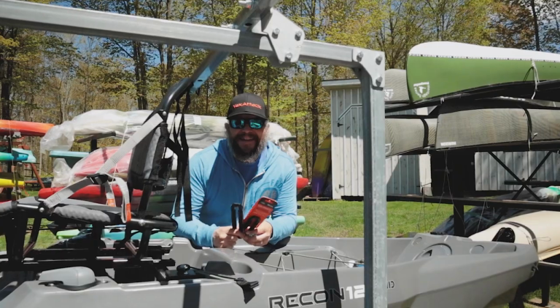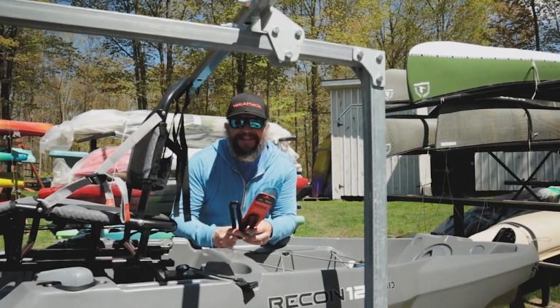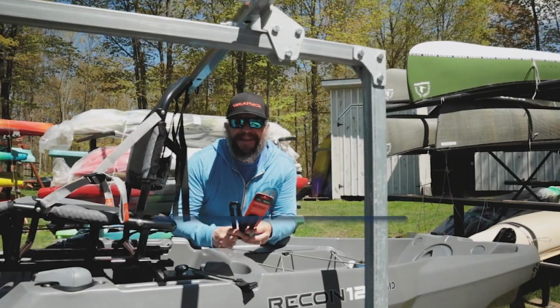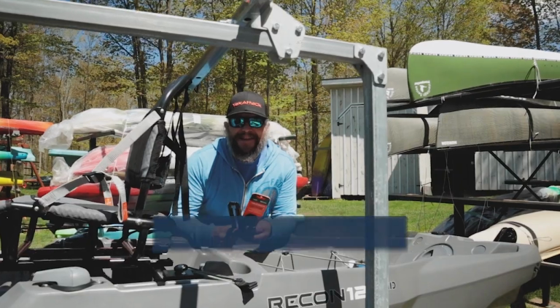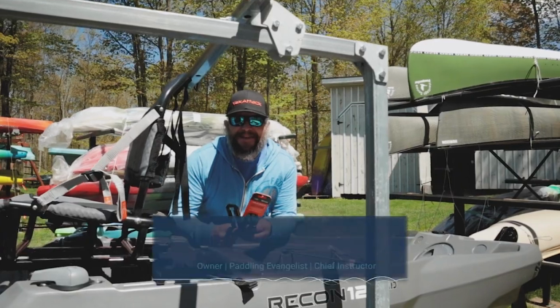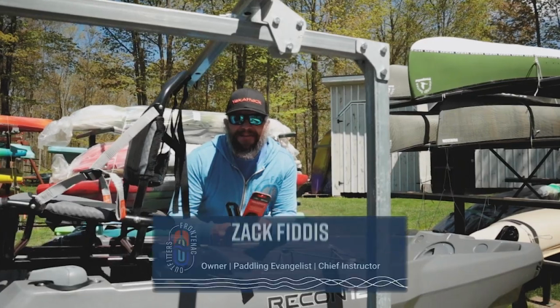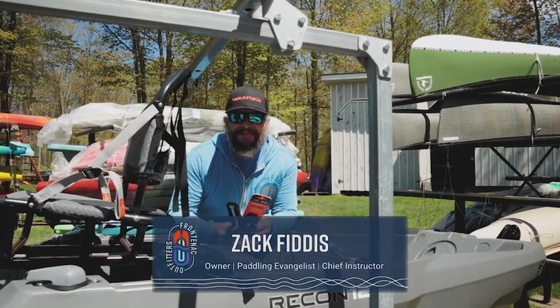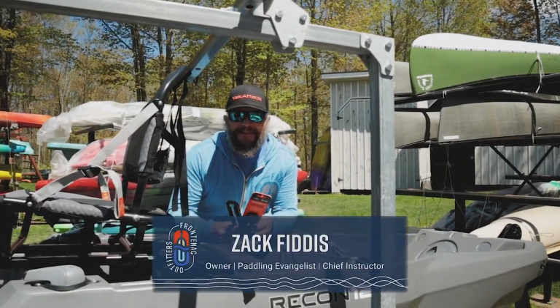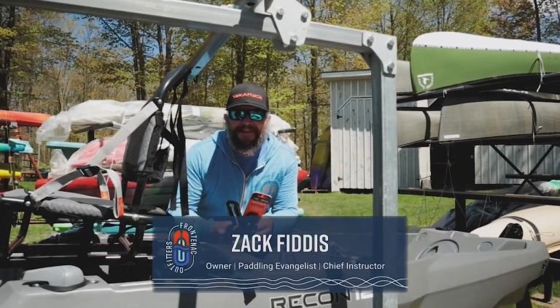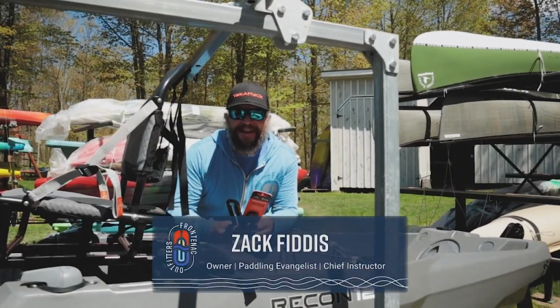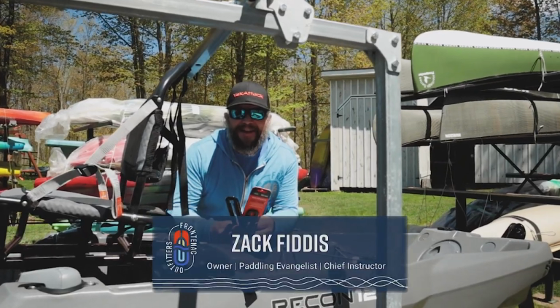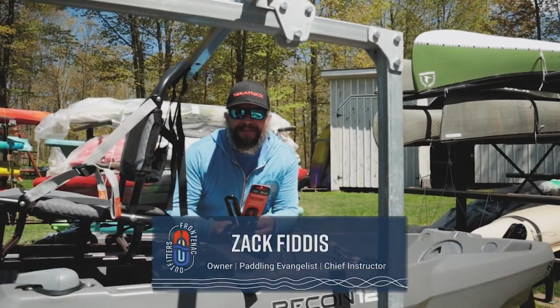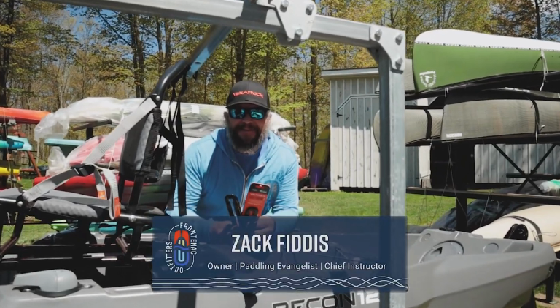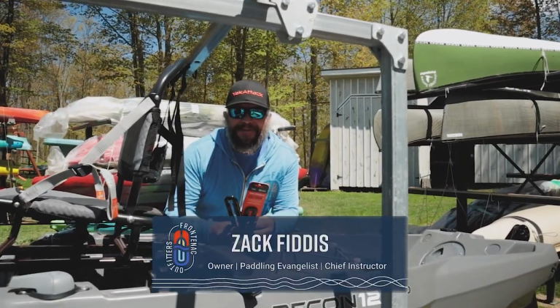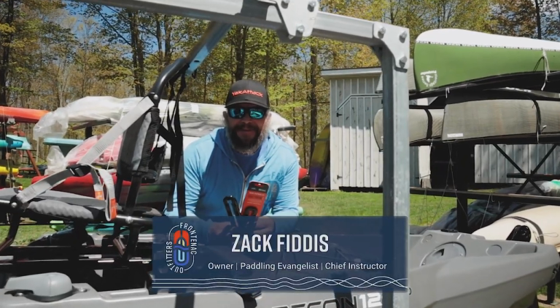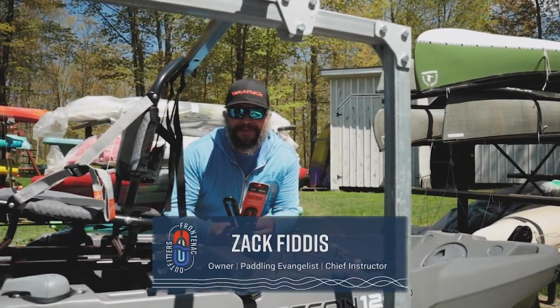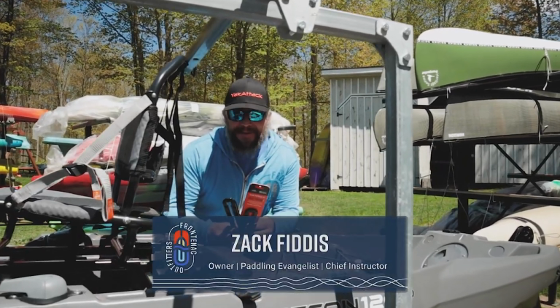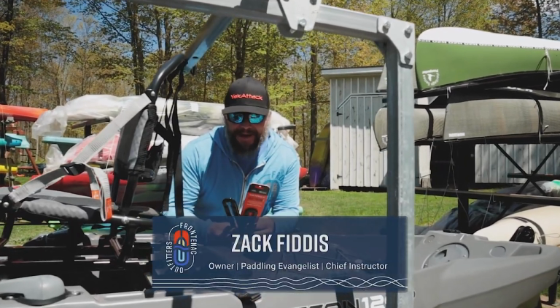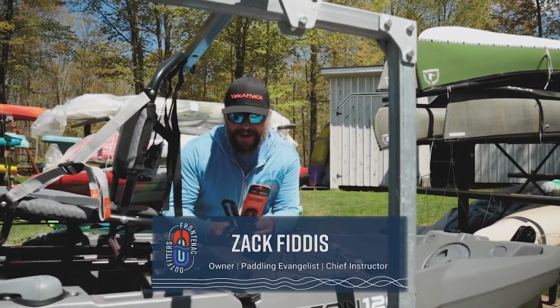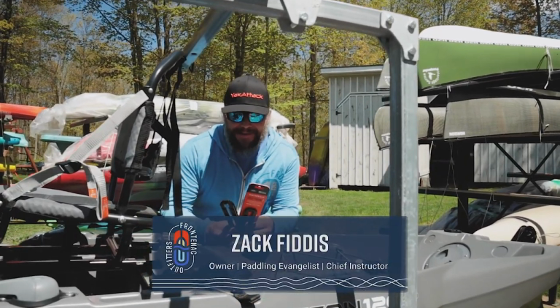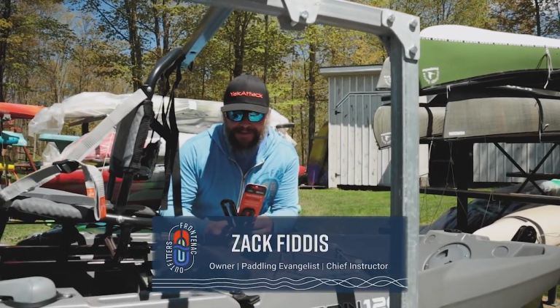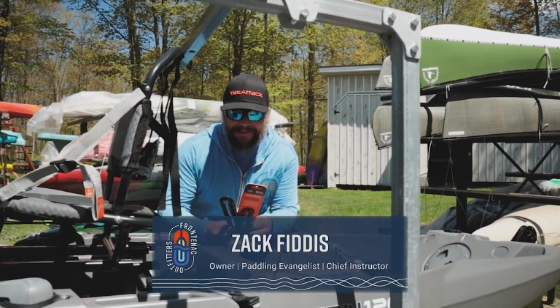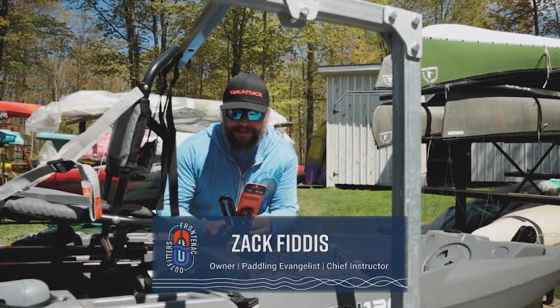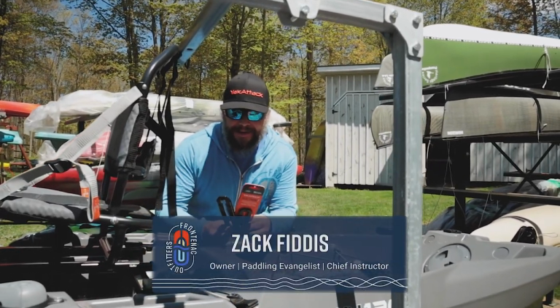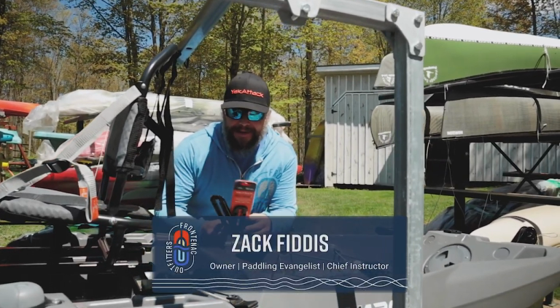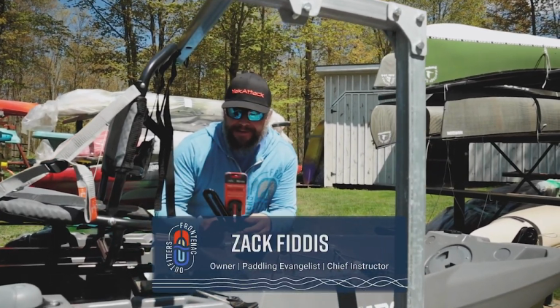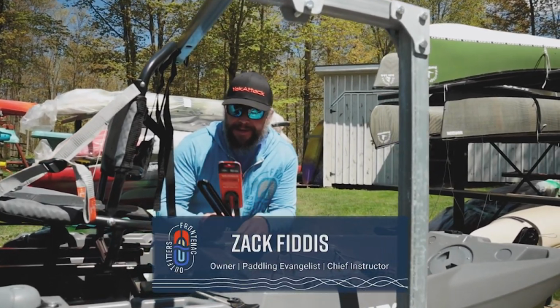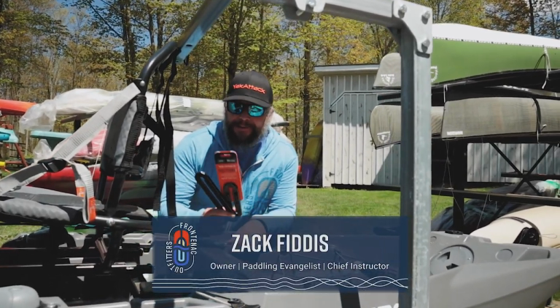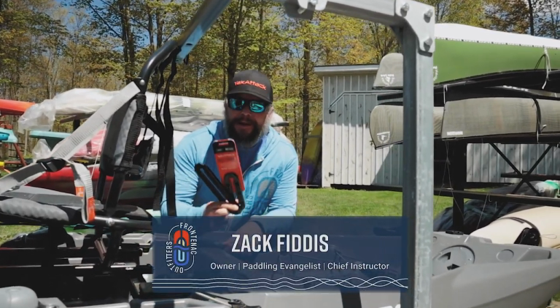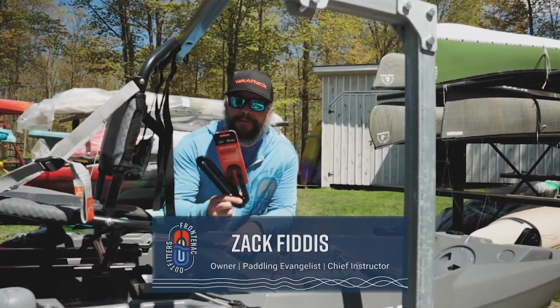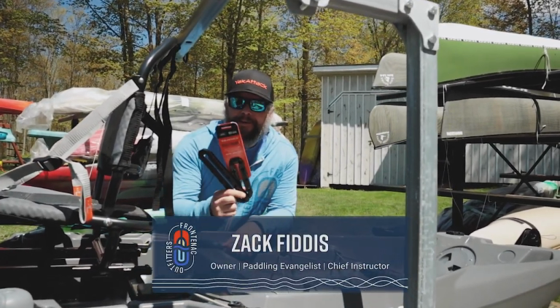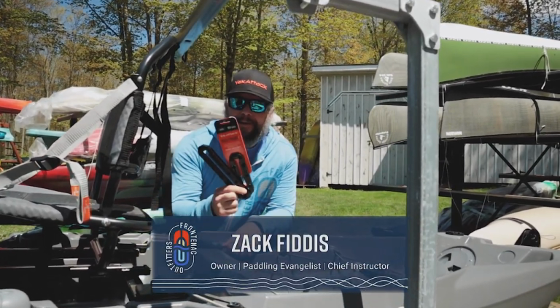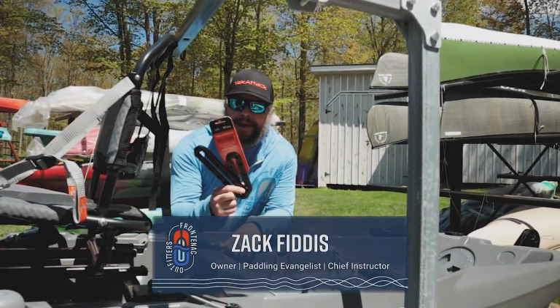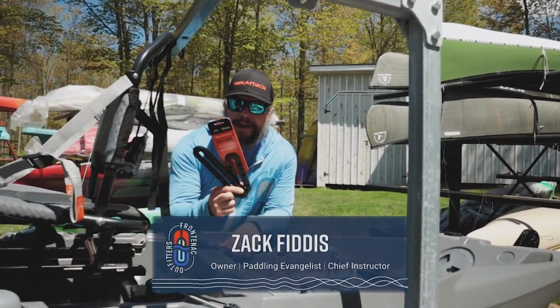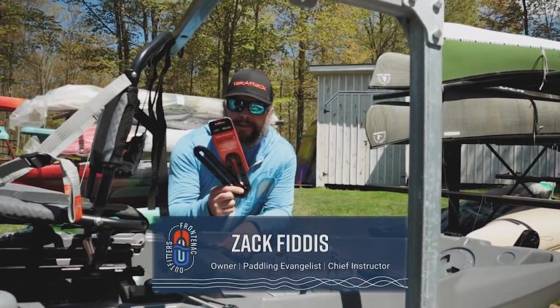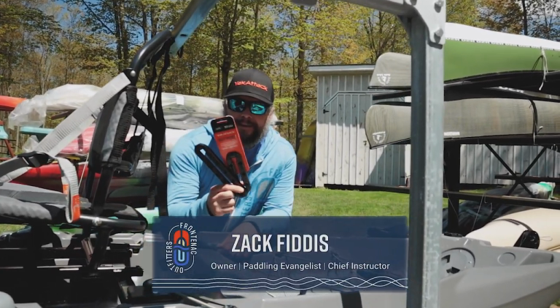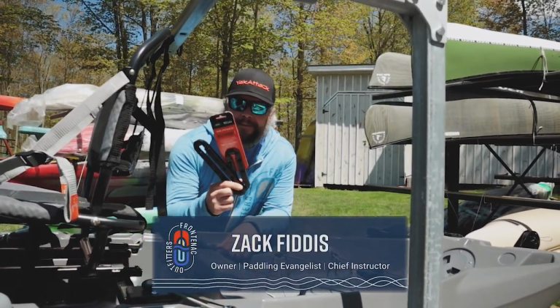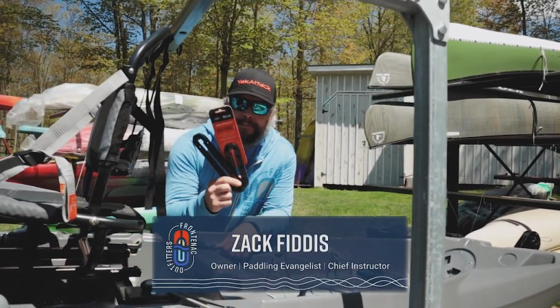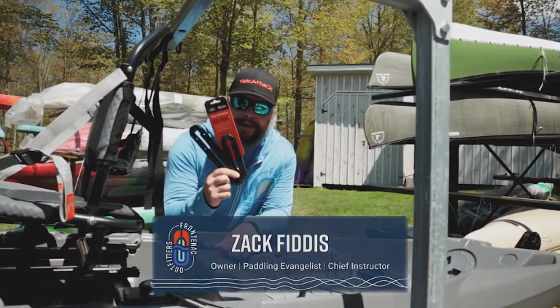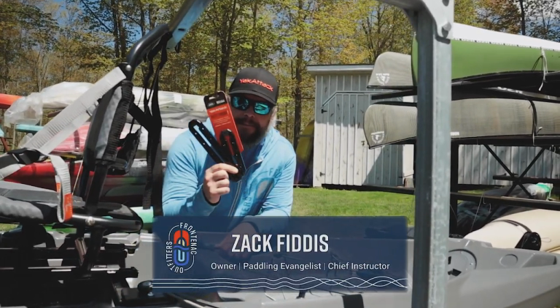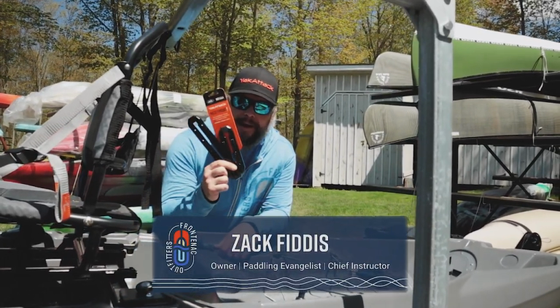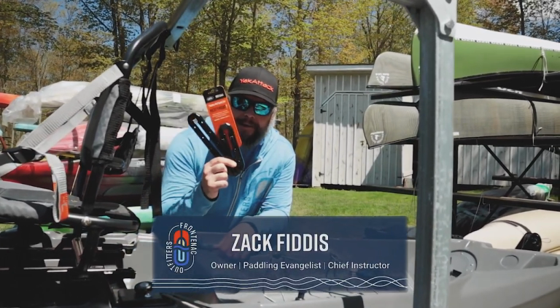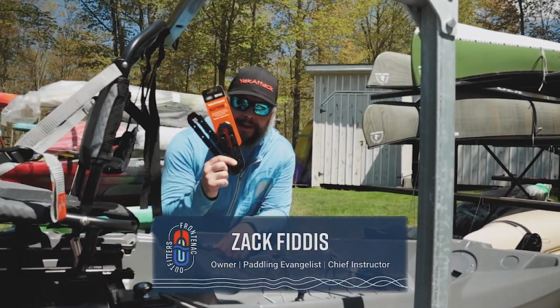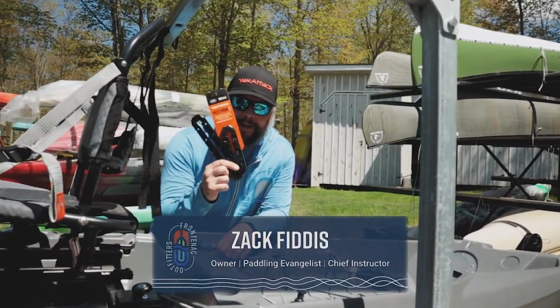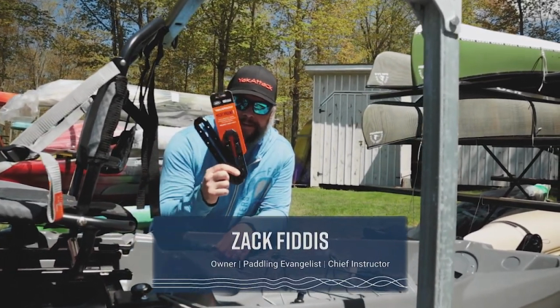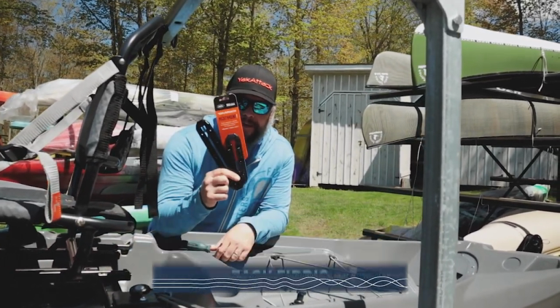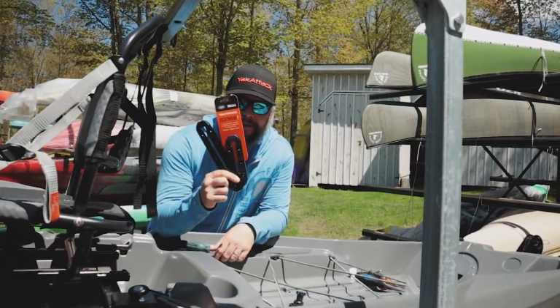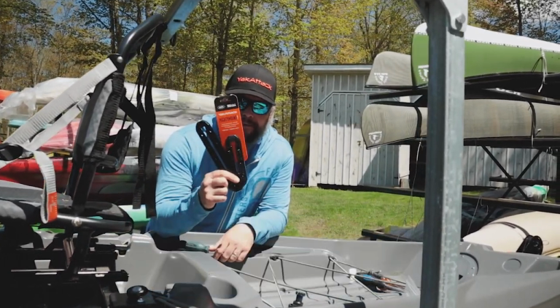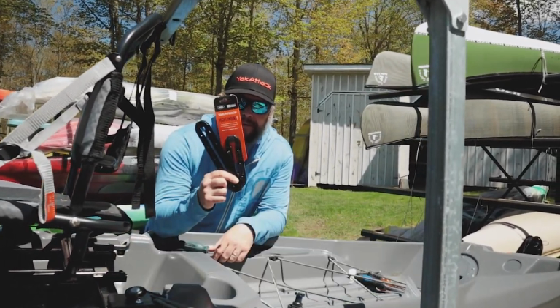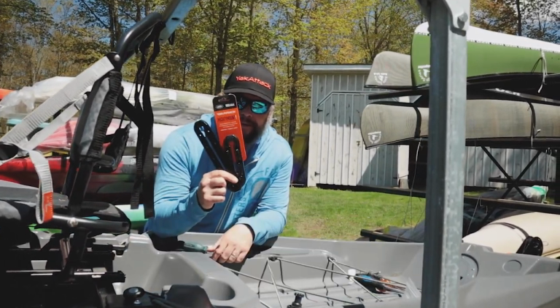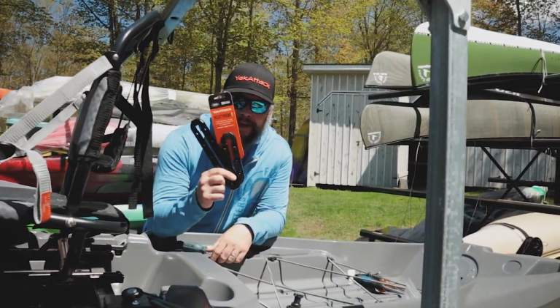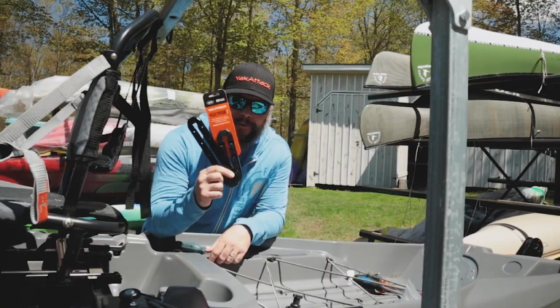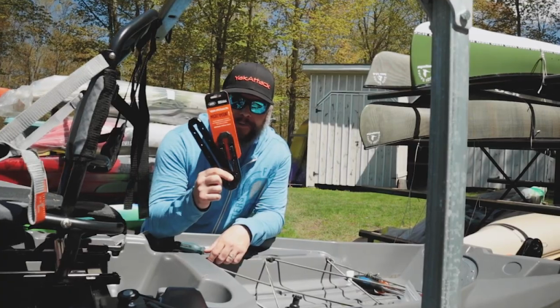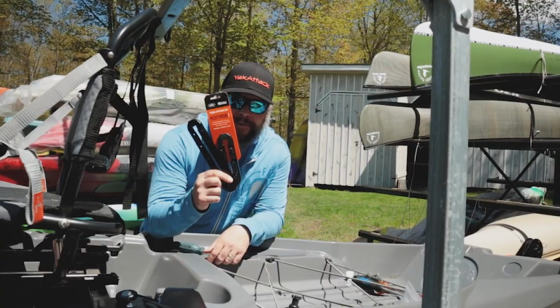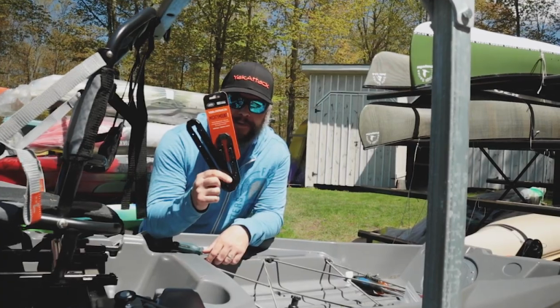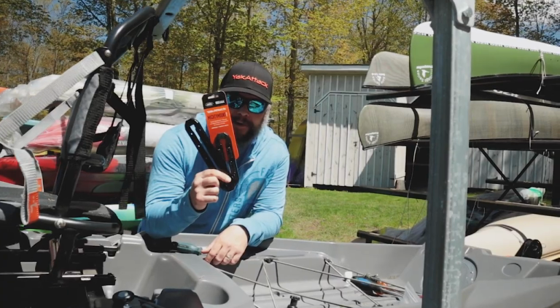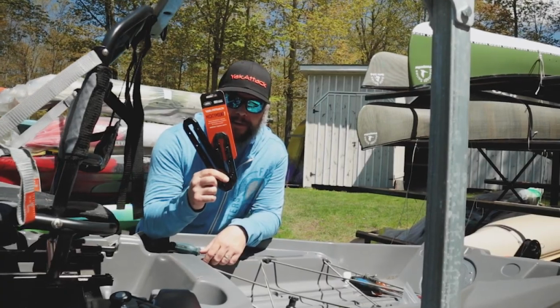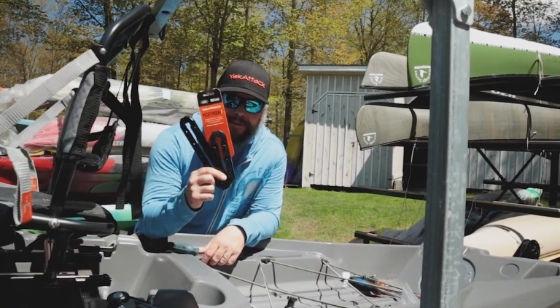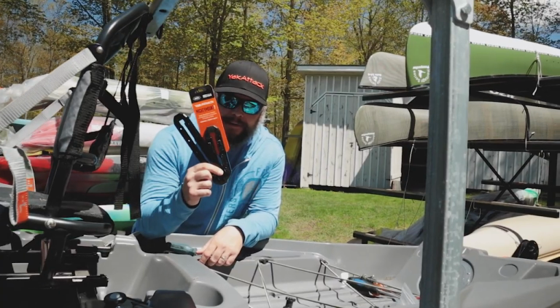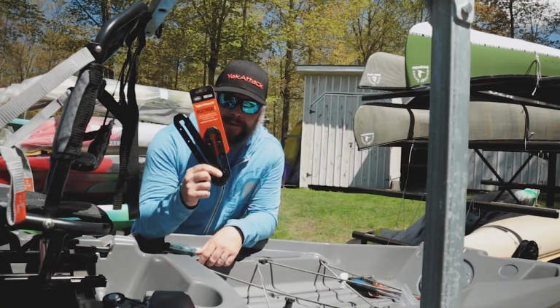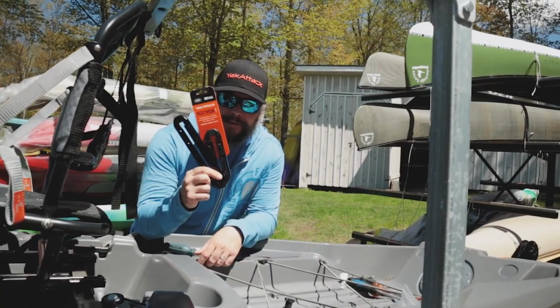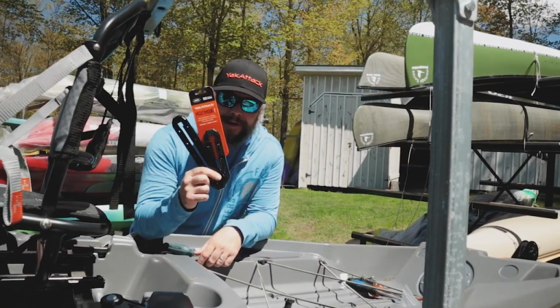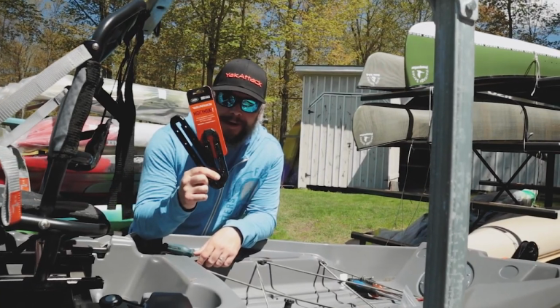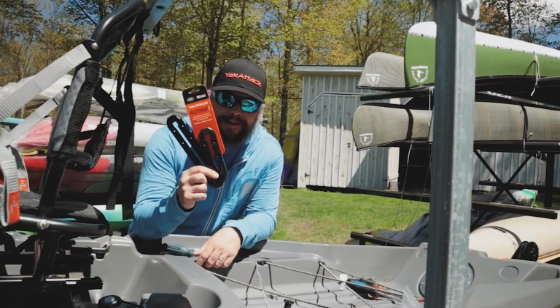Hey, Zach here from Frontenac Outfitters Canoe and Kayak Center. Today we're gonna have a look at the Mighty Mount XL and how to install it on your kayak.